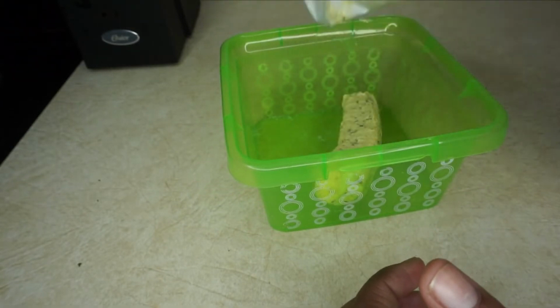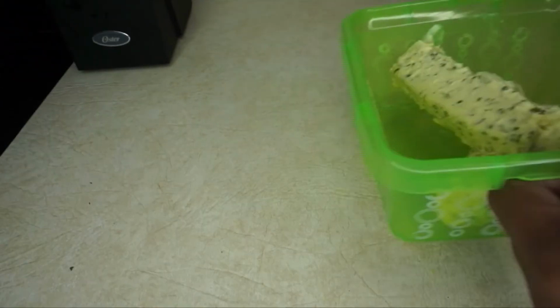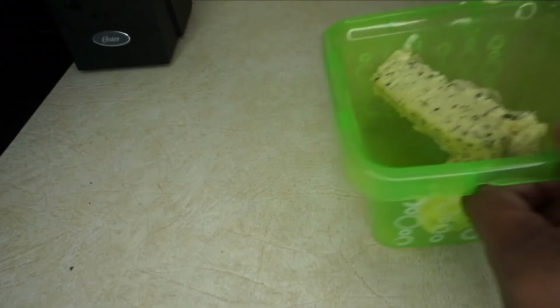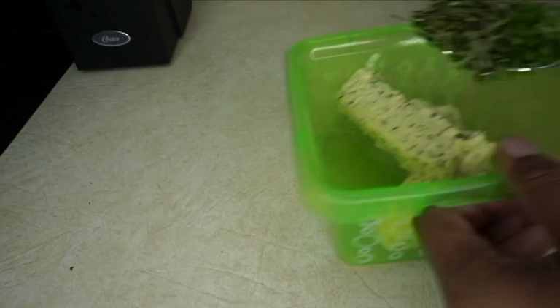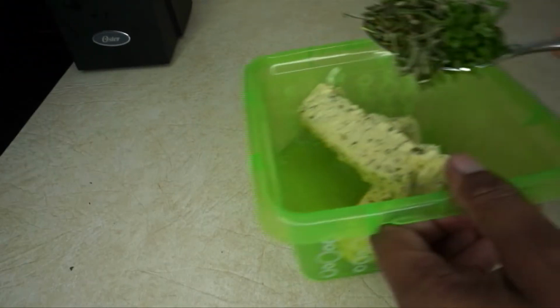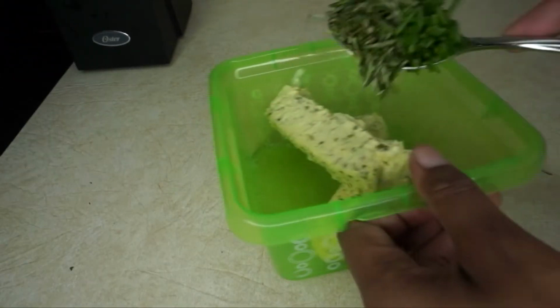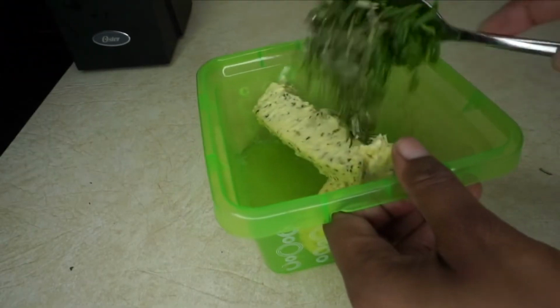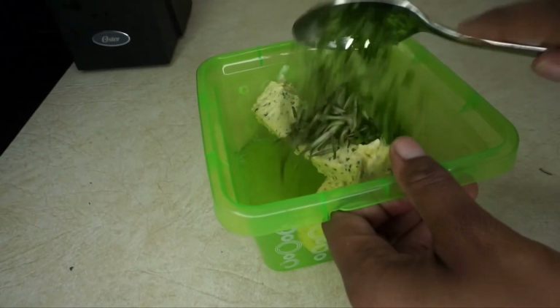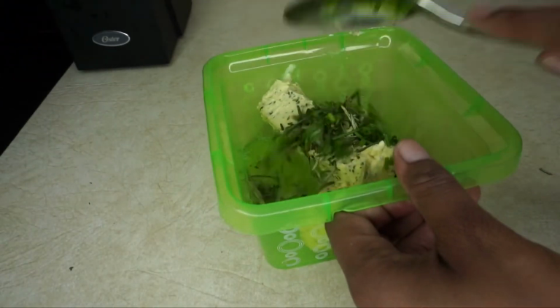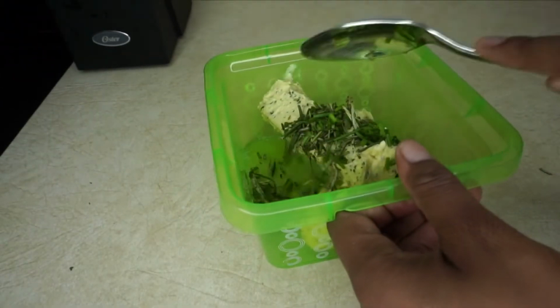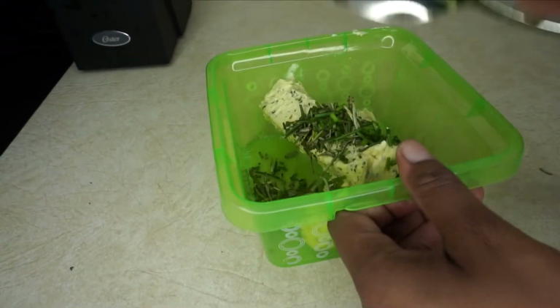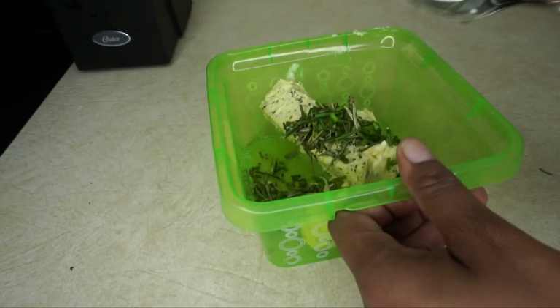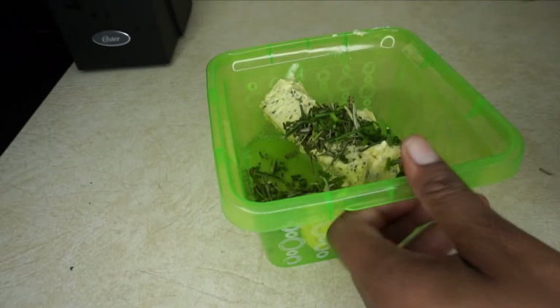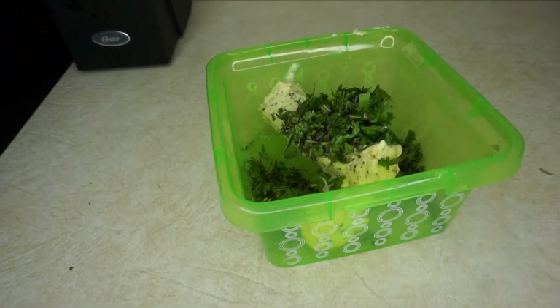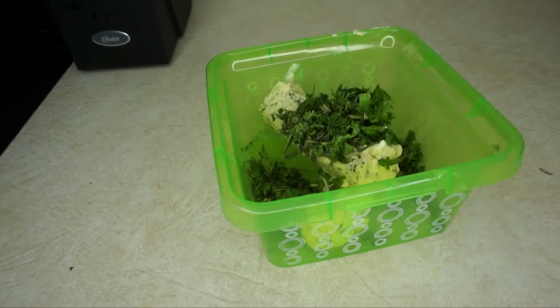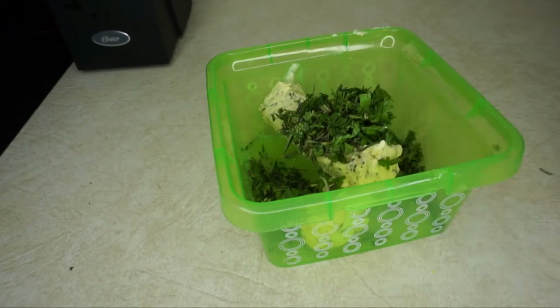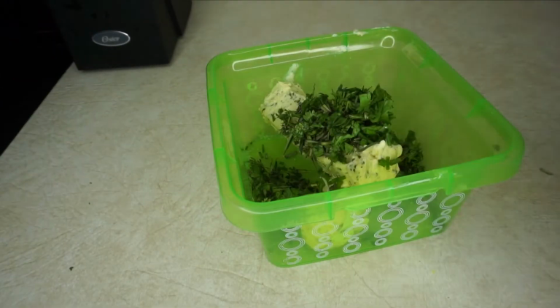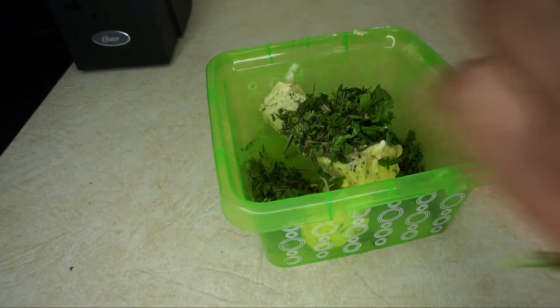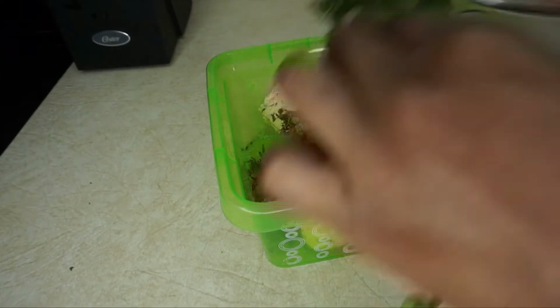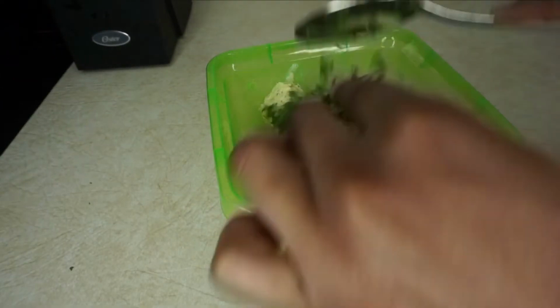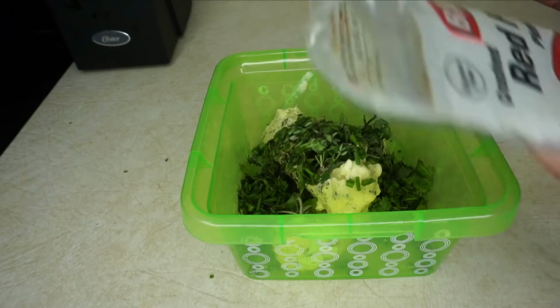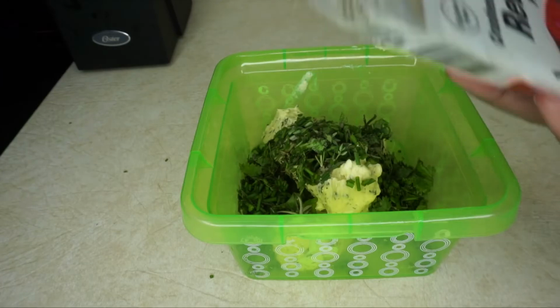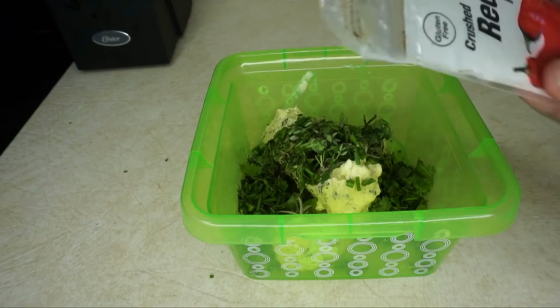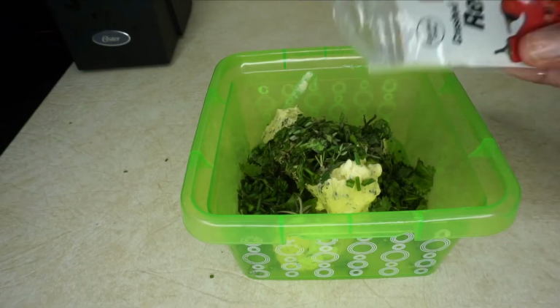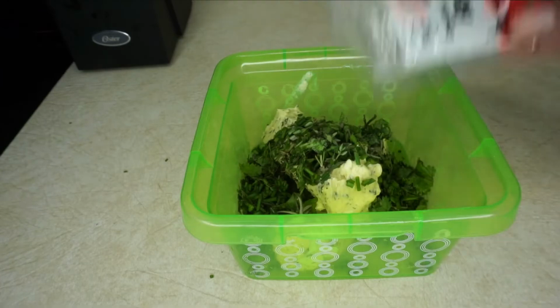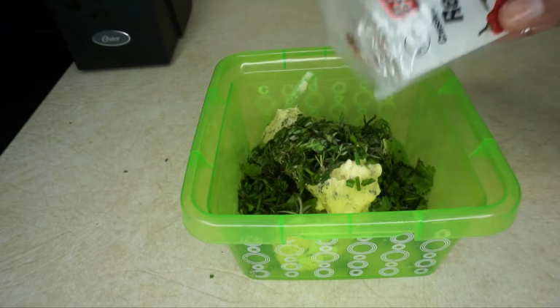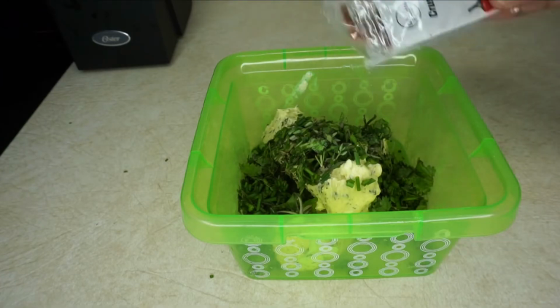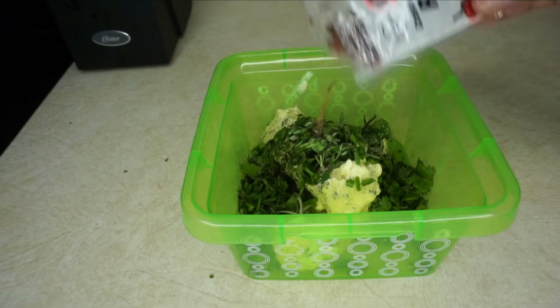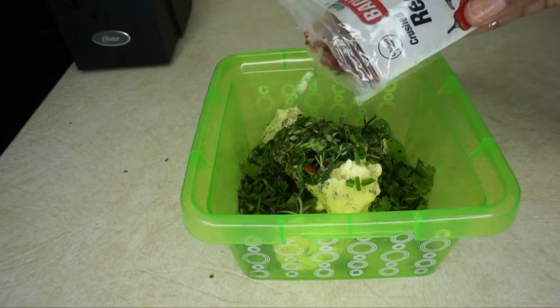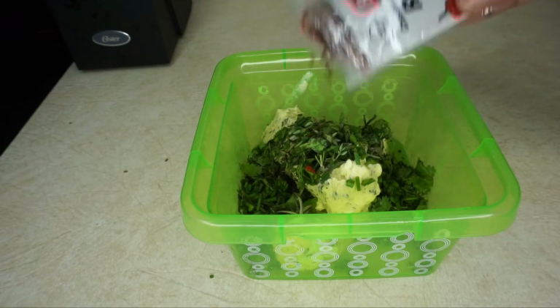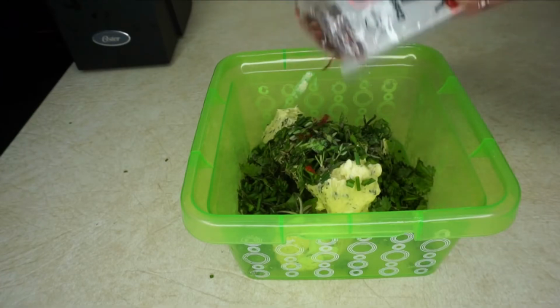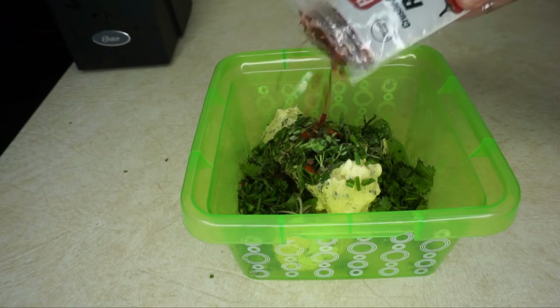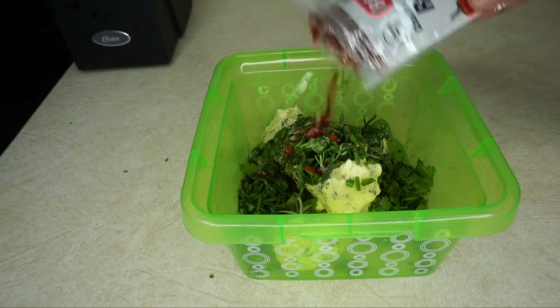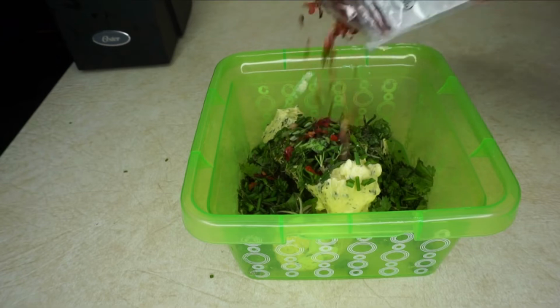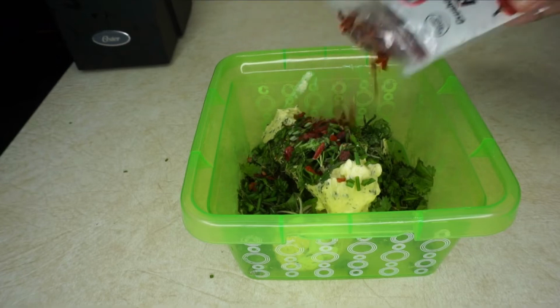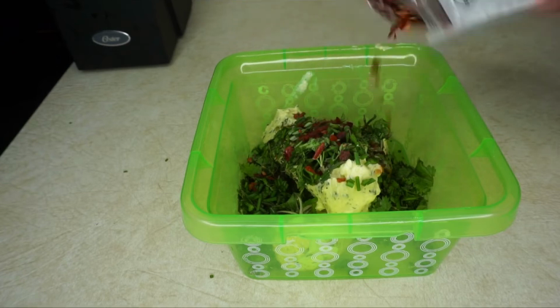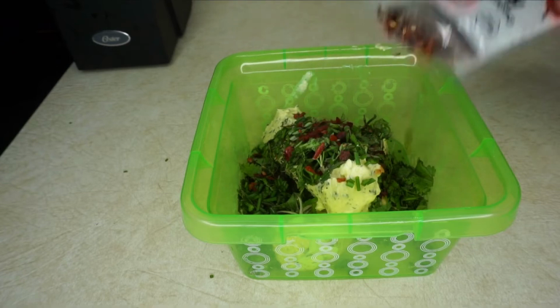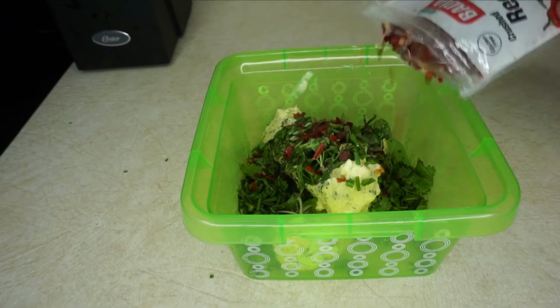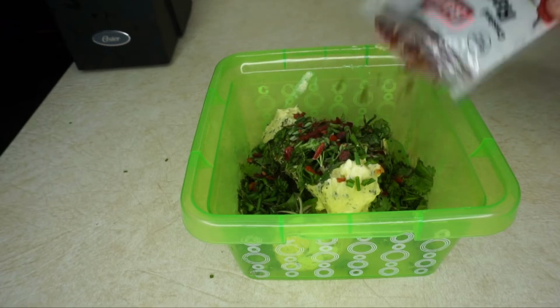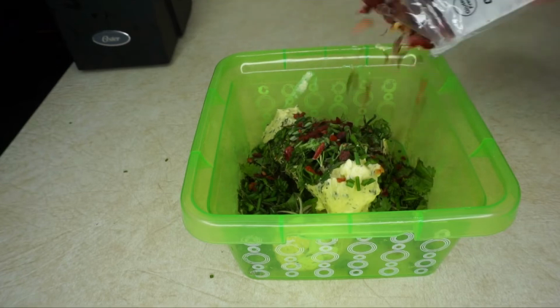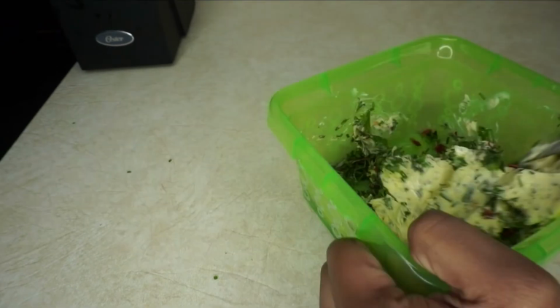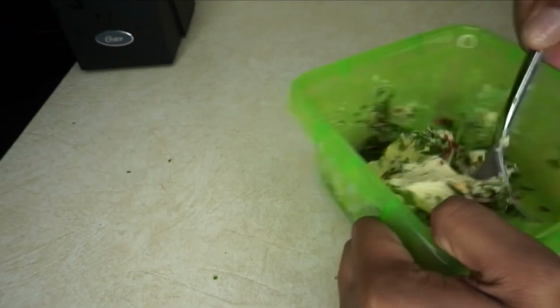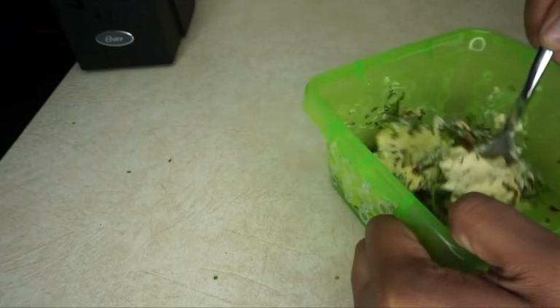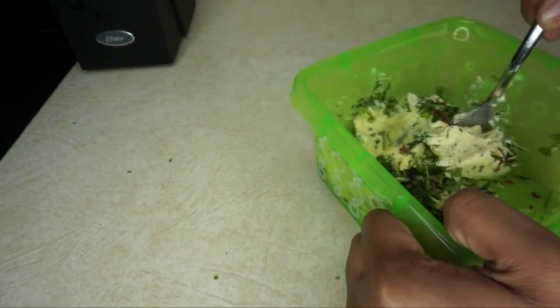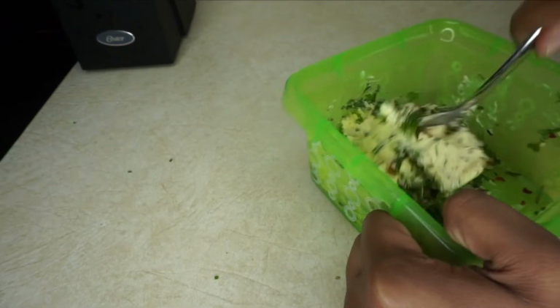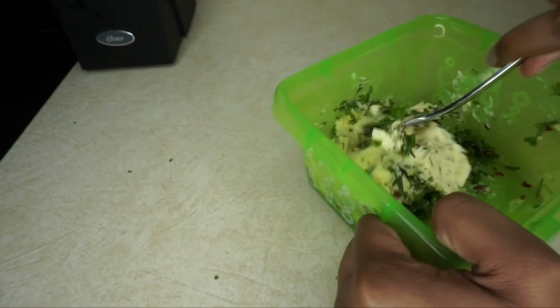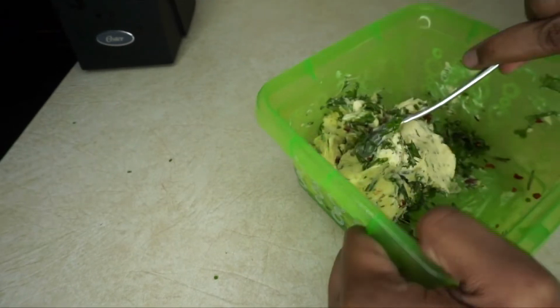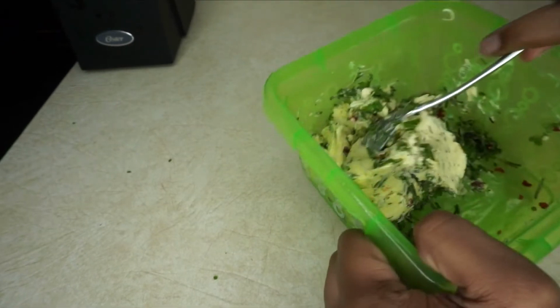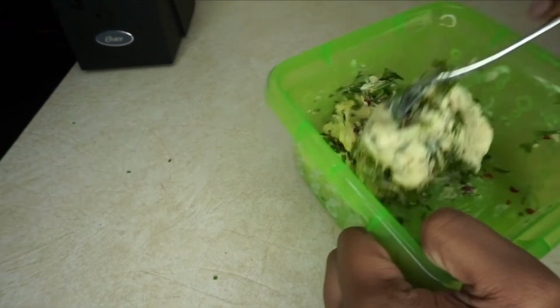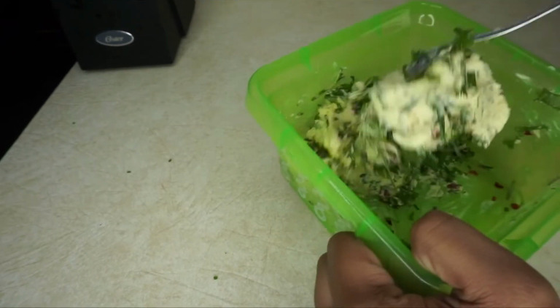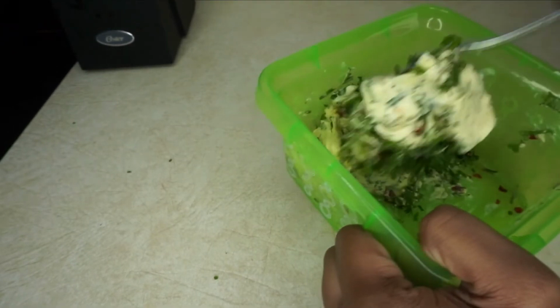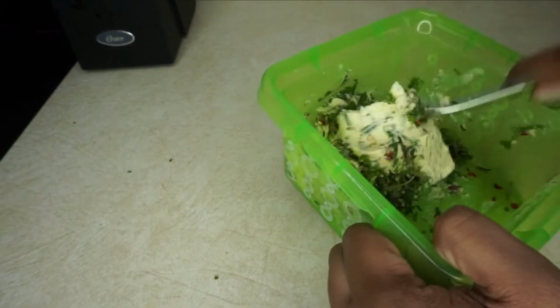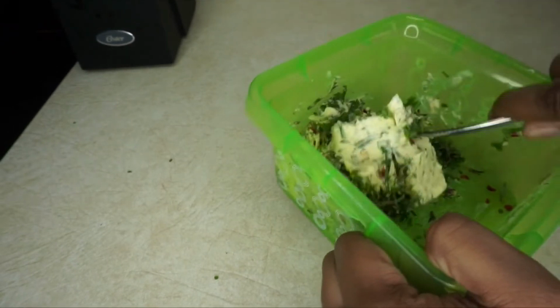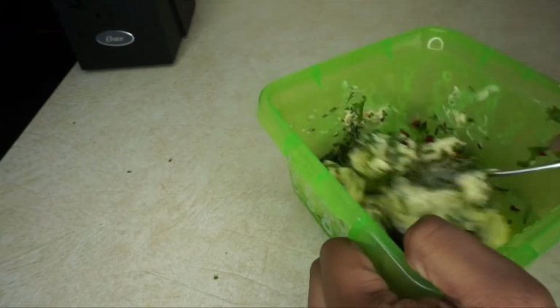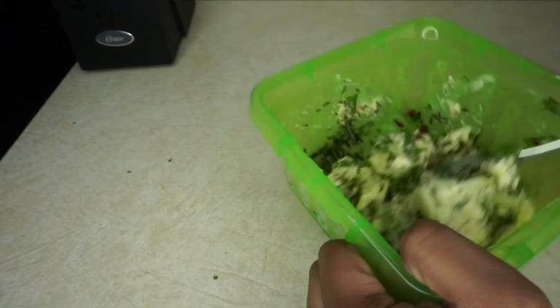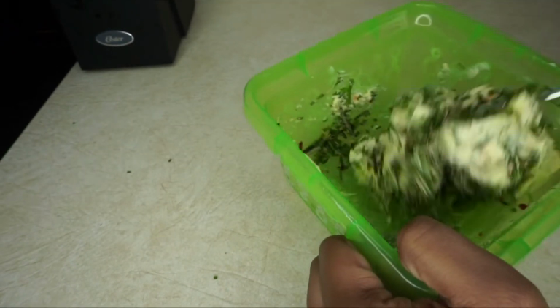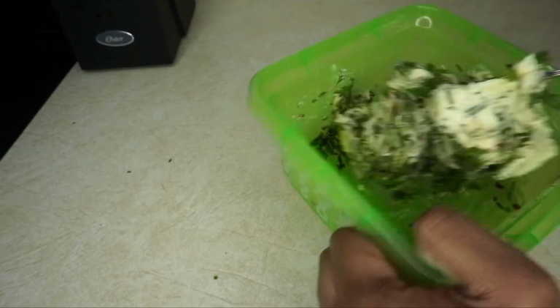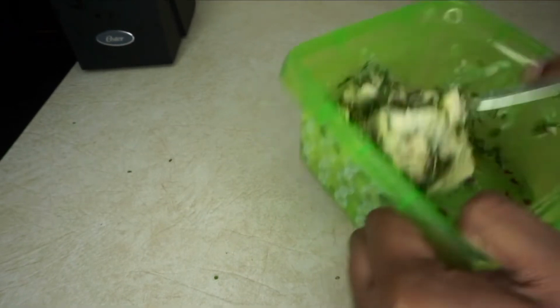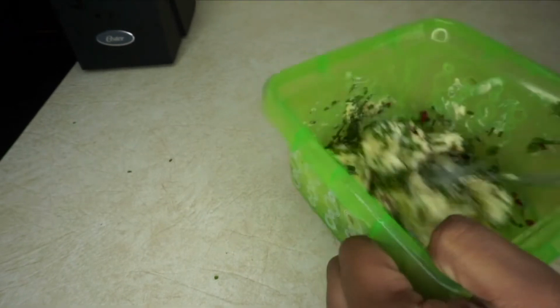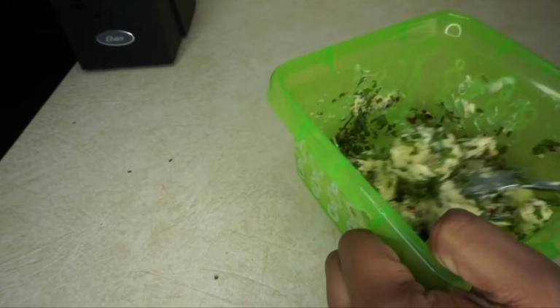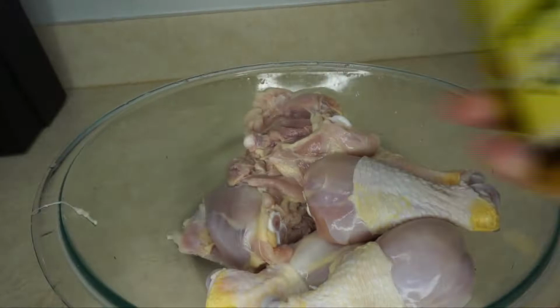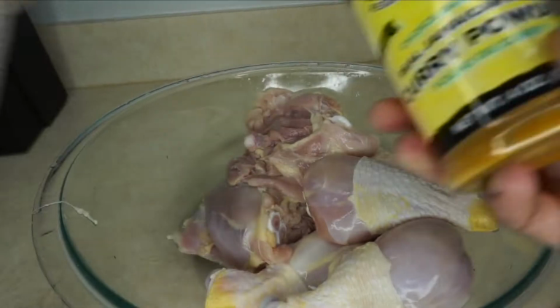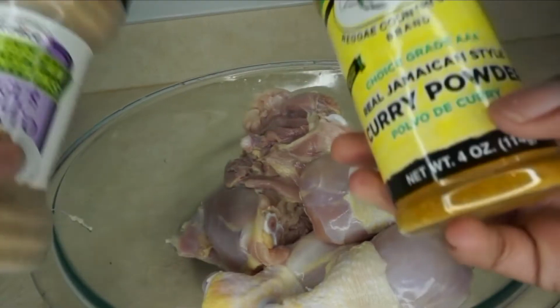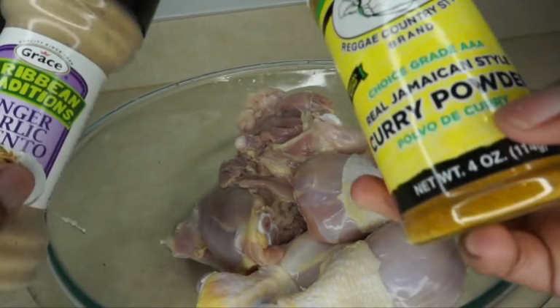After I chopped up all my herbs, I'm gonna mix it all together and then put it in the refrigerator so it can sit and get nice and hard.